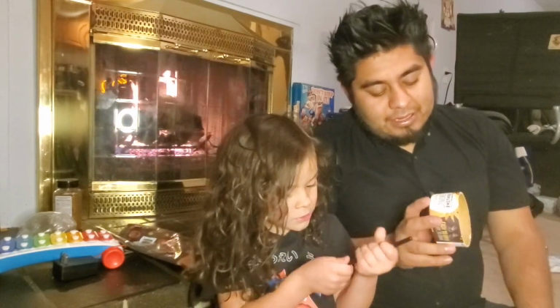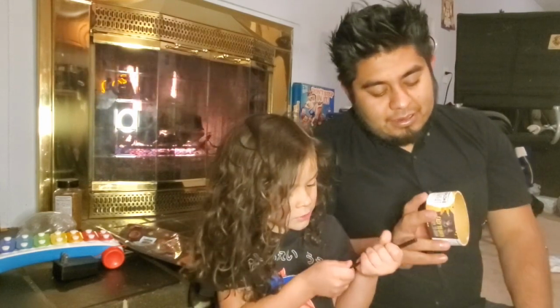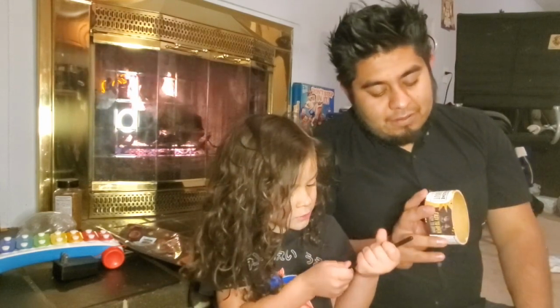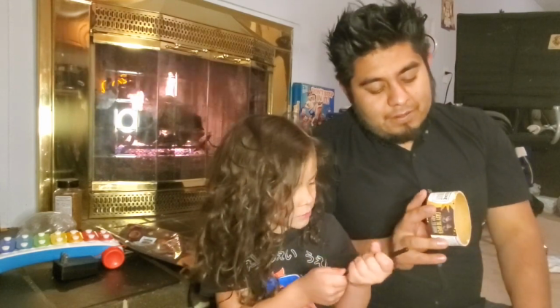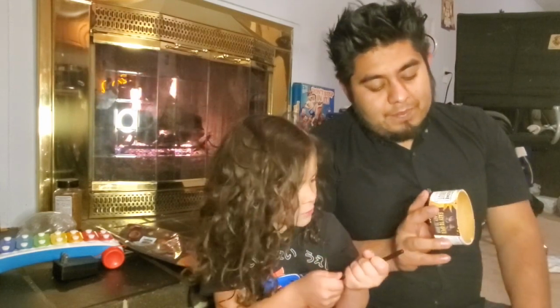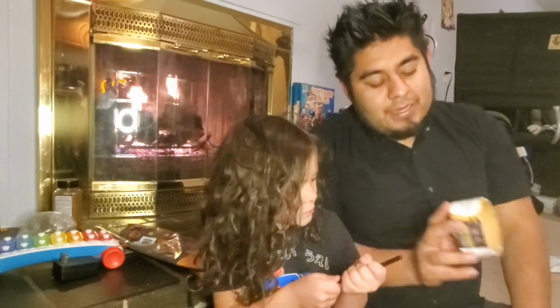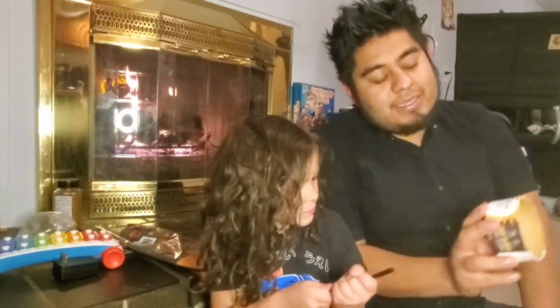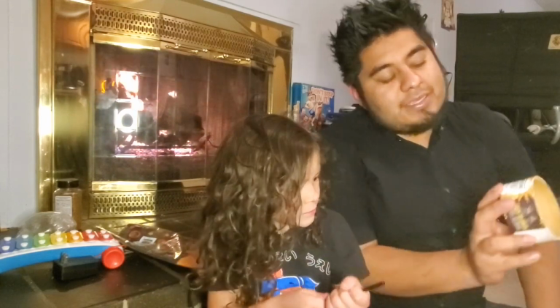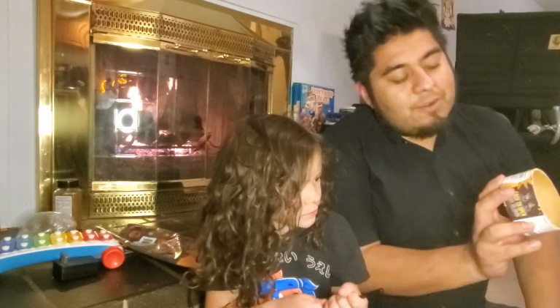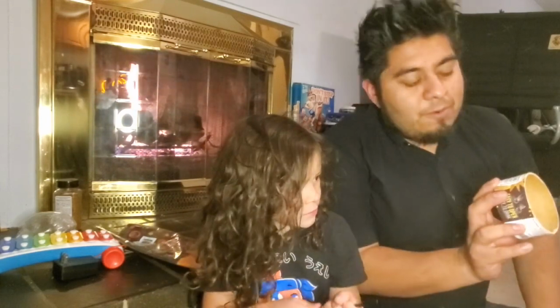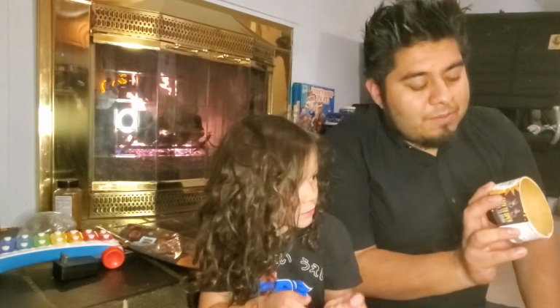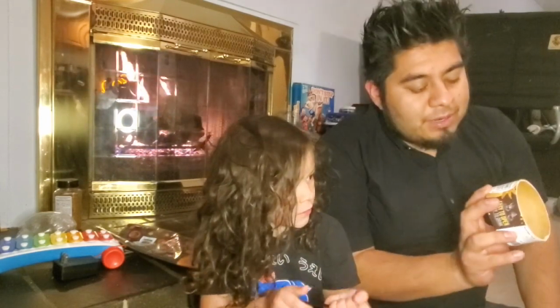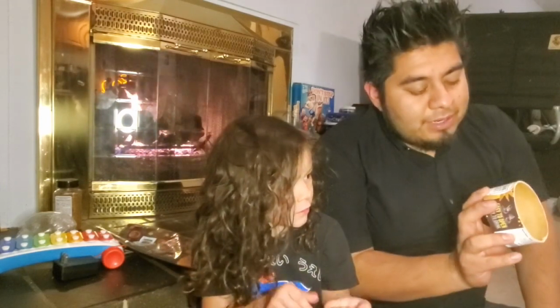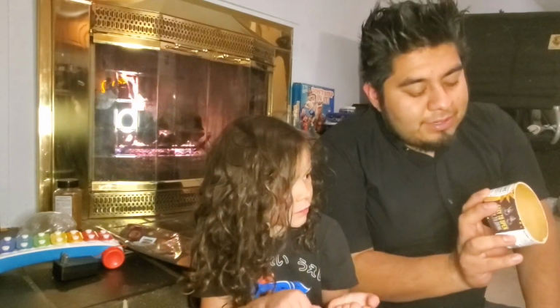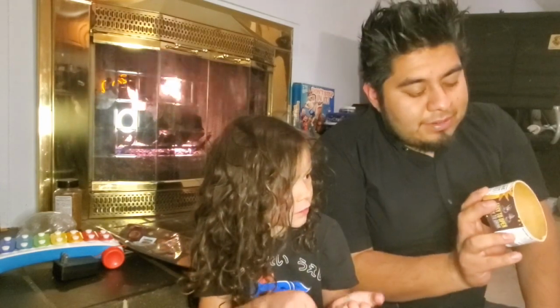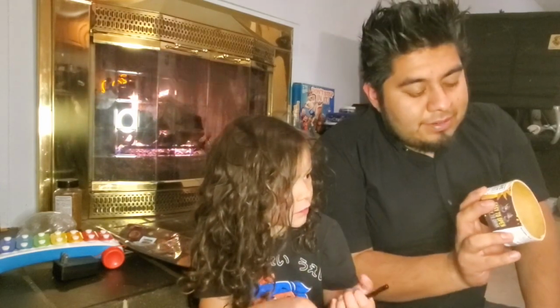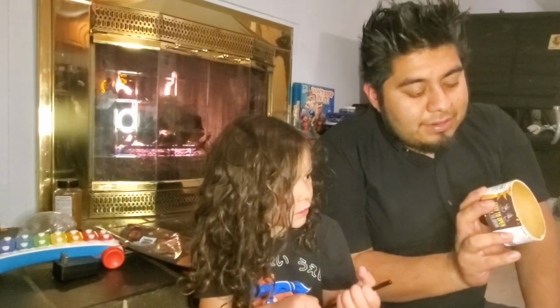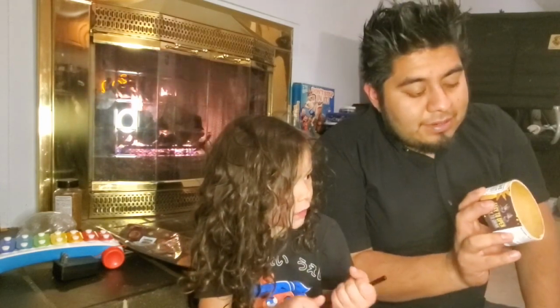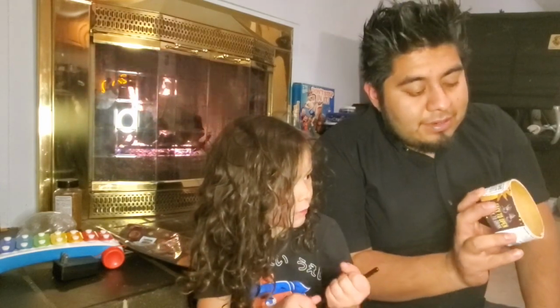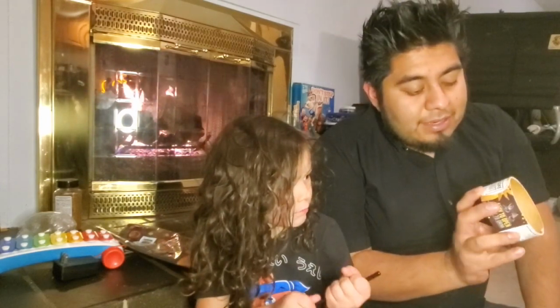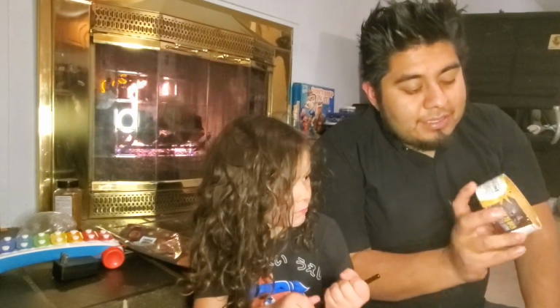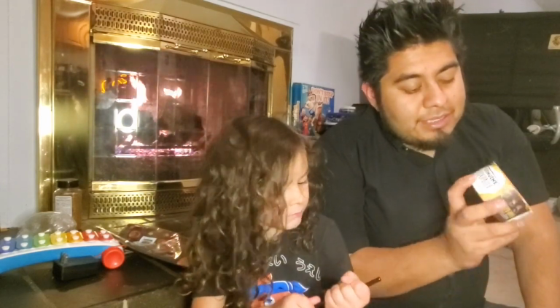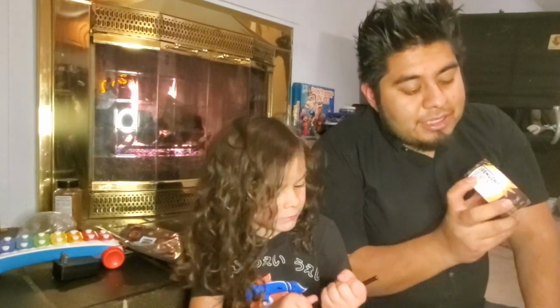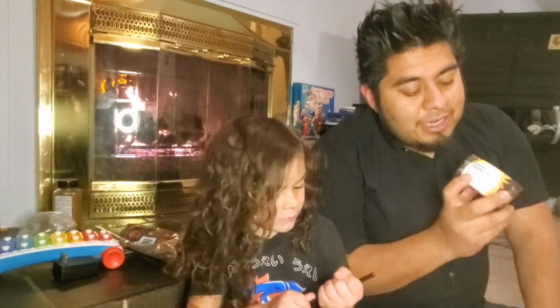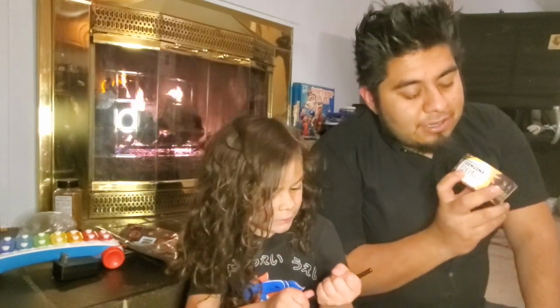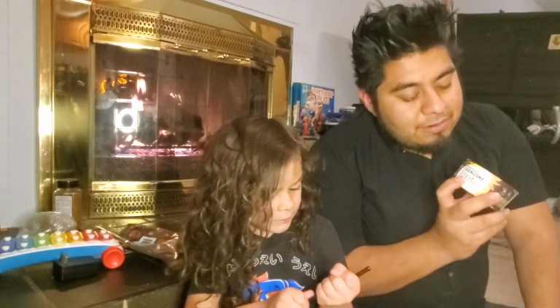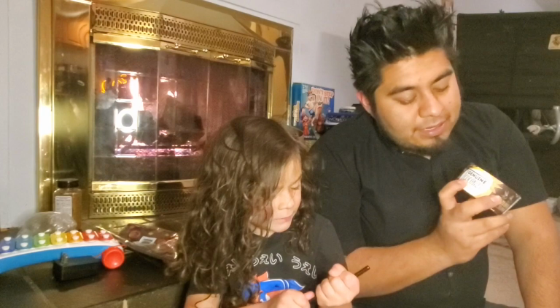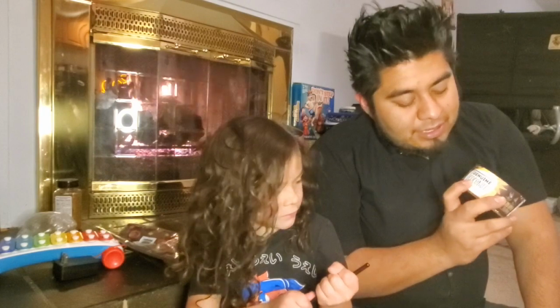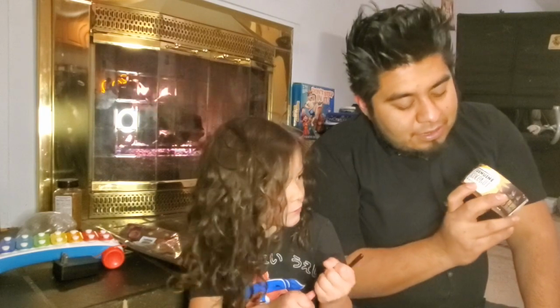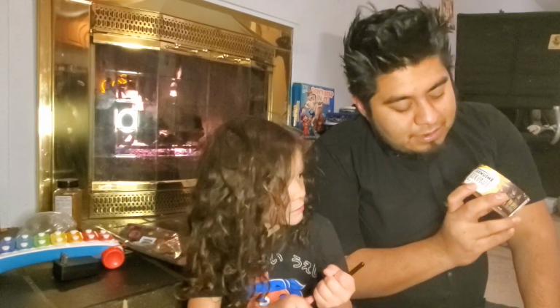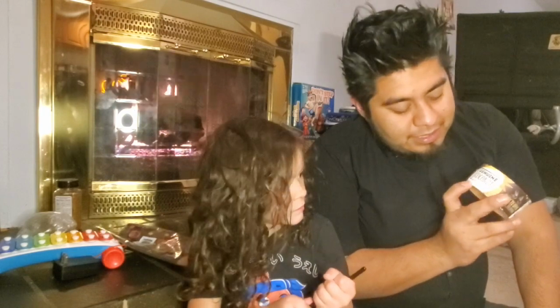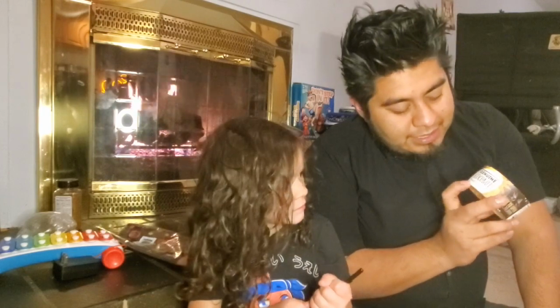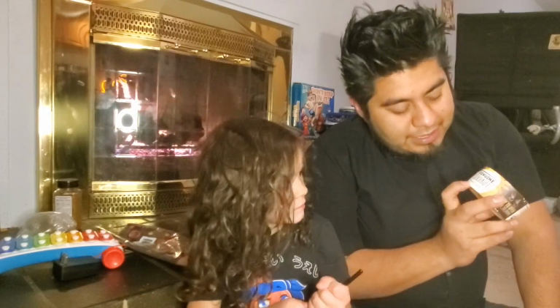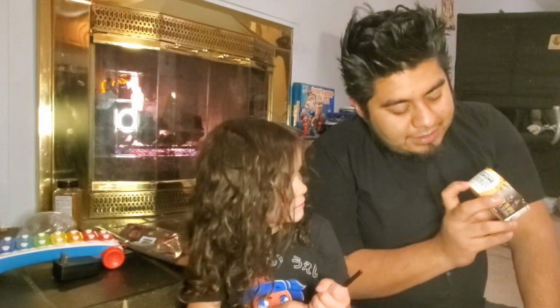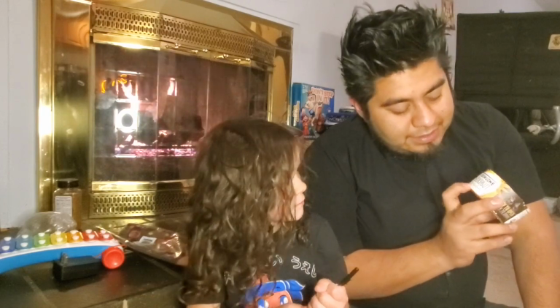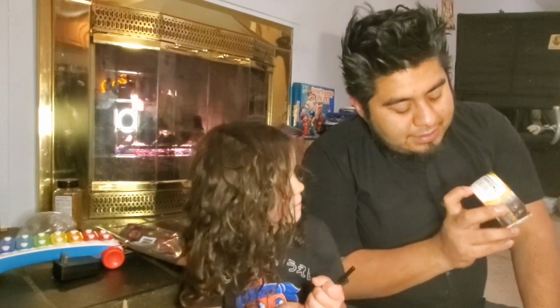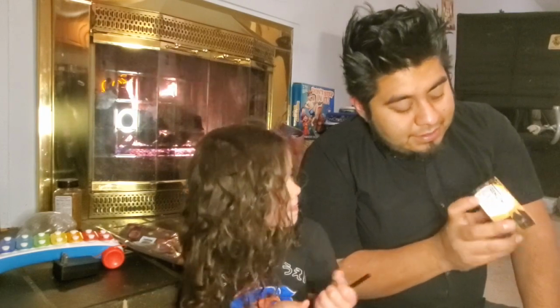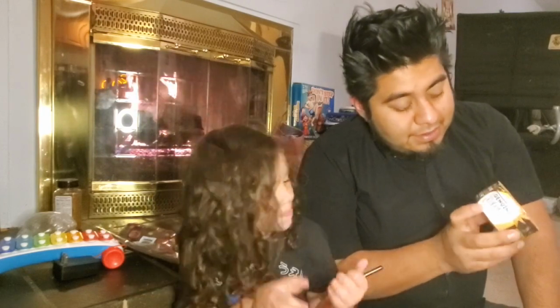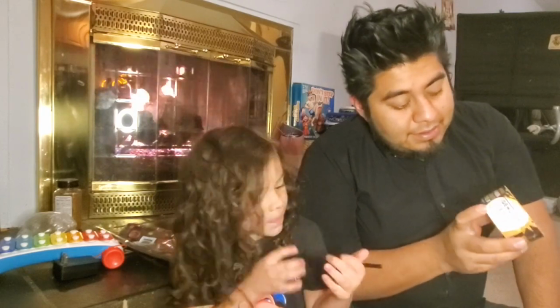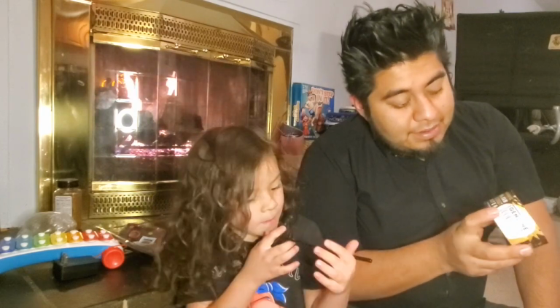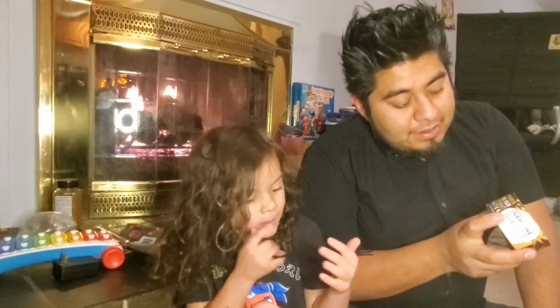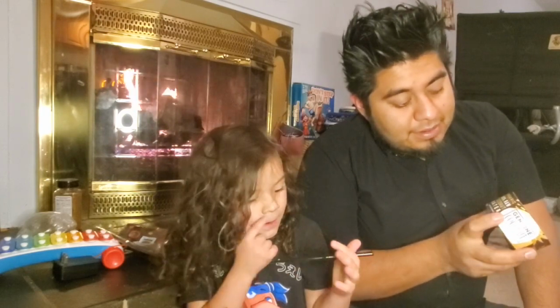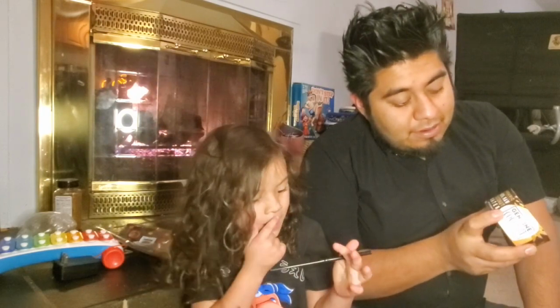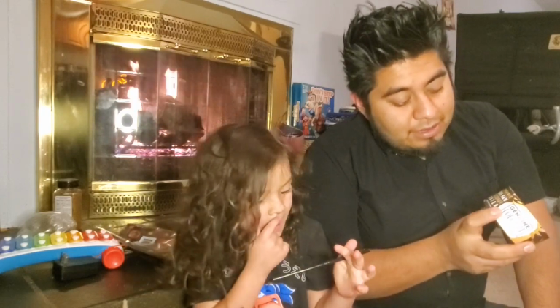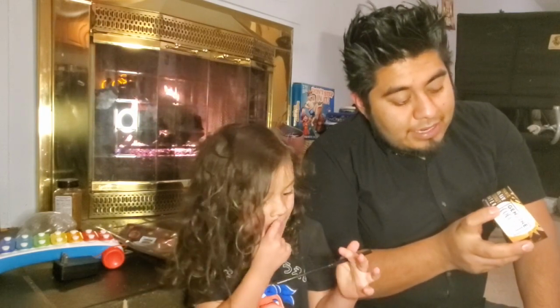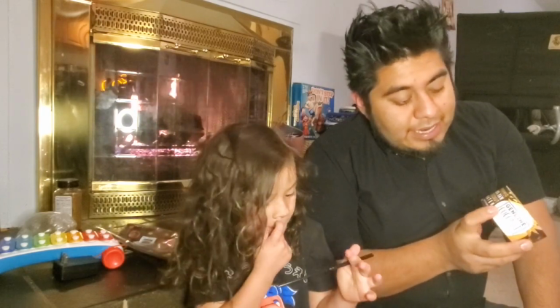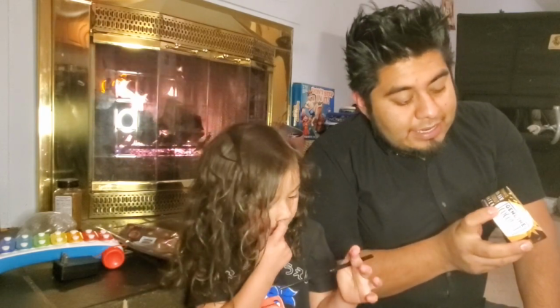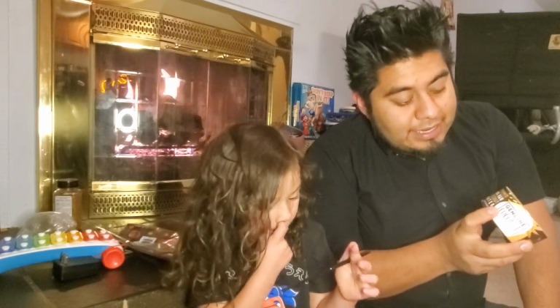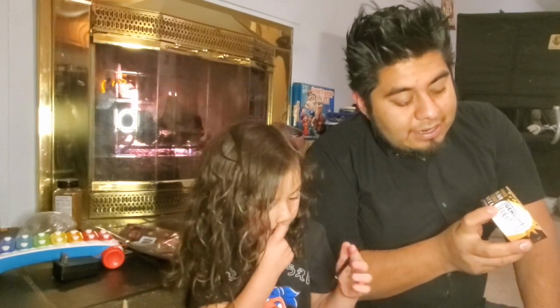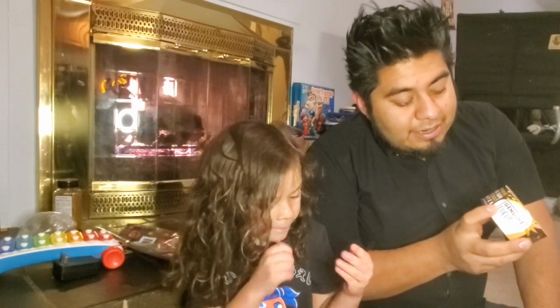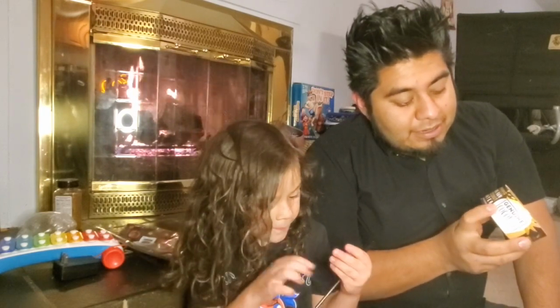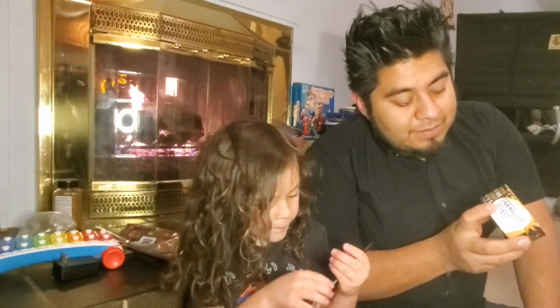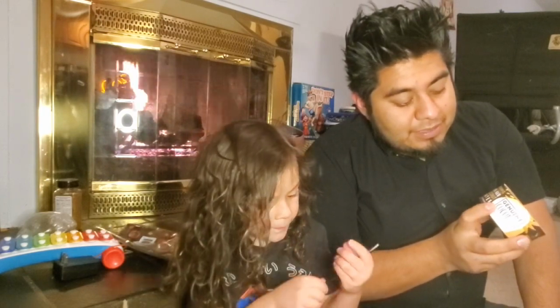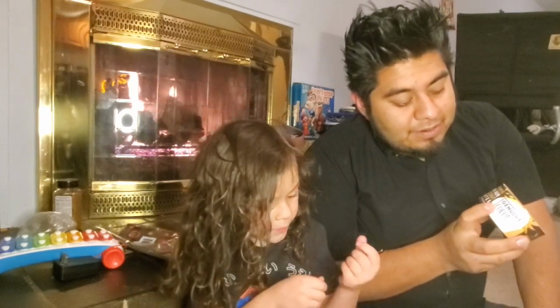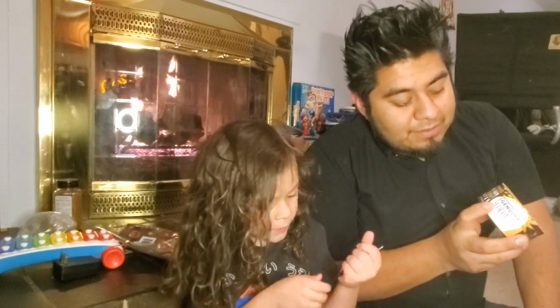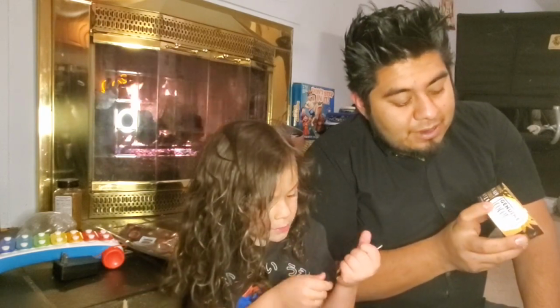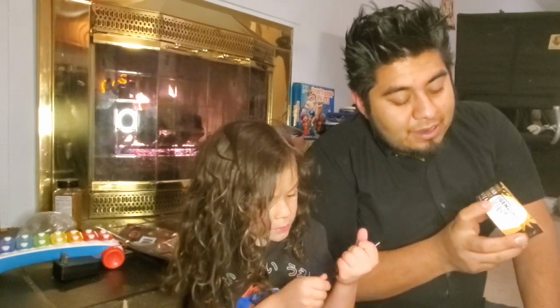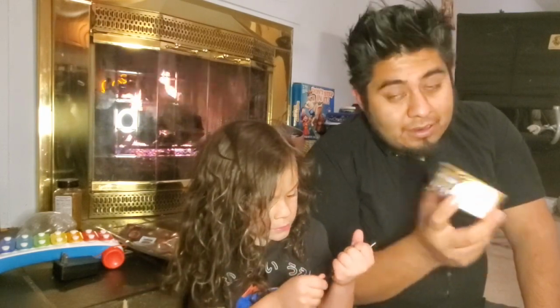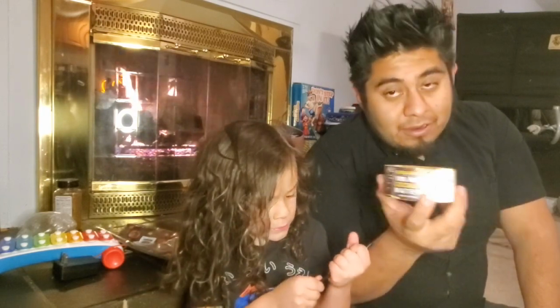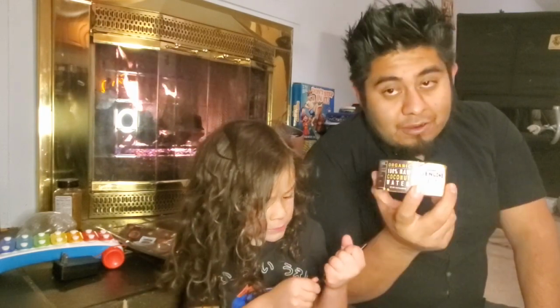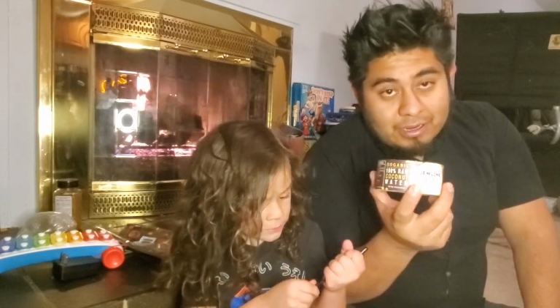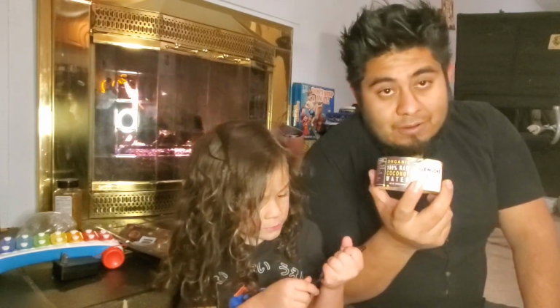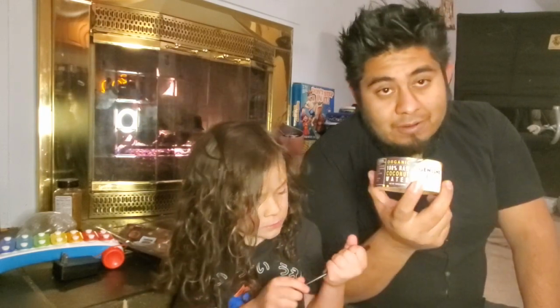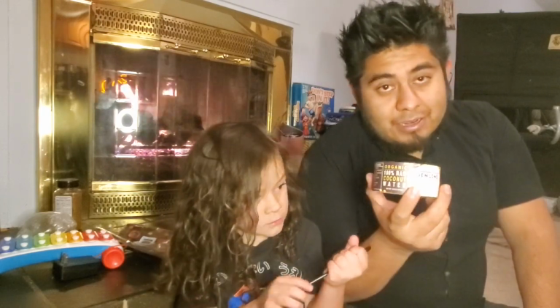So we bought this at Walmart. It's a genuine coconut, organic, 100% raw coconut water.